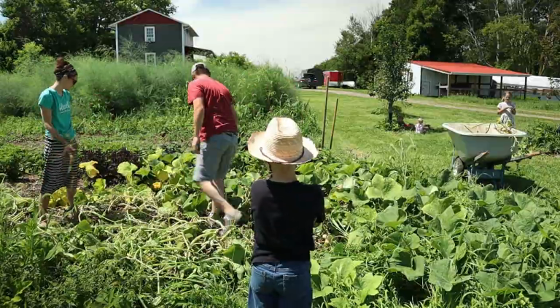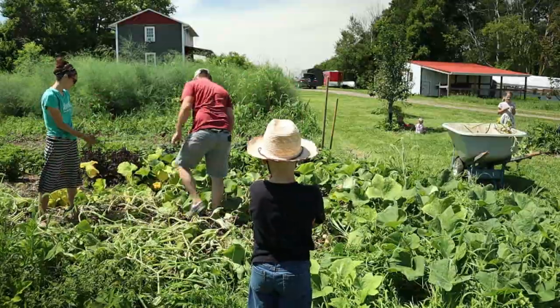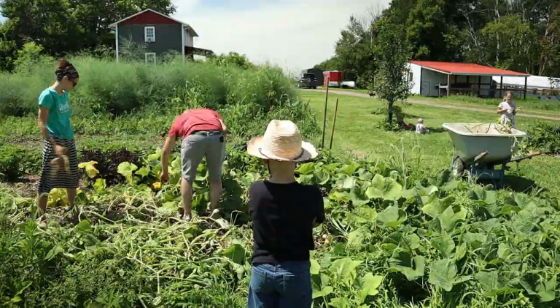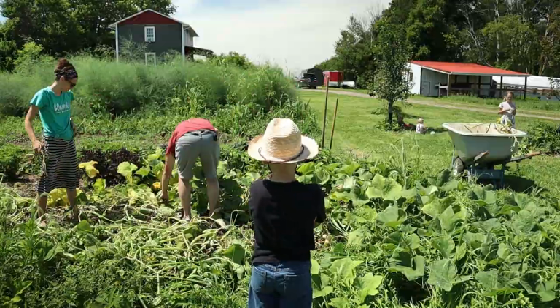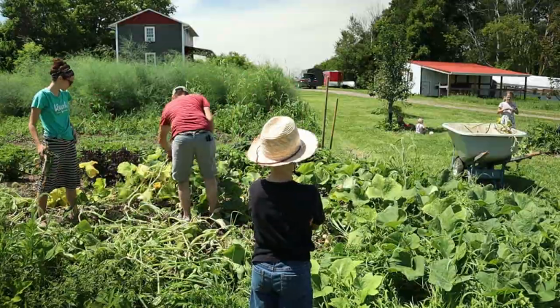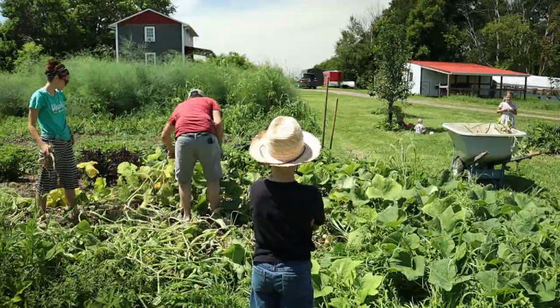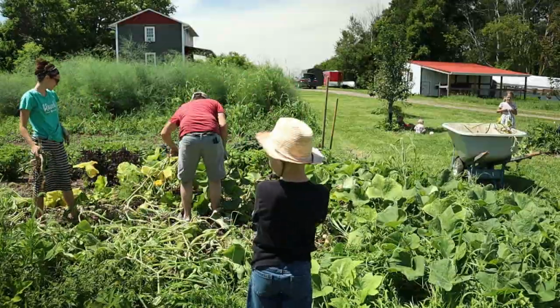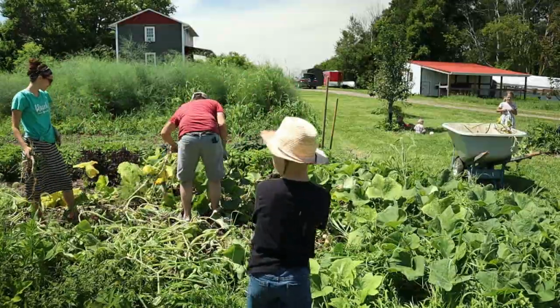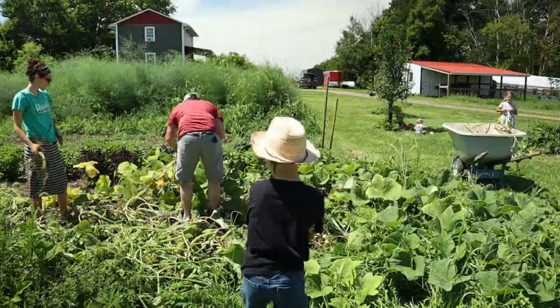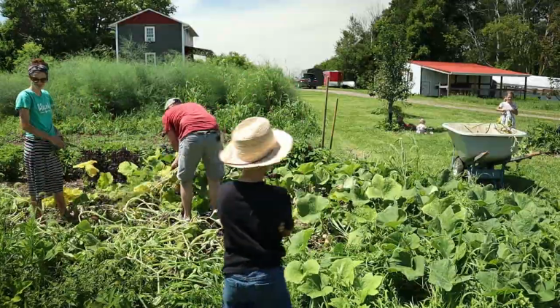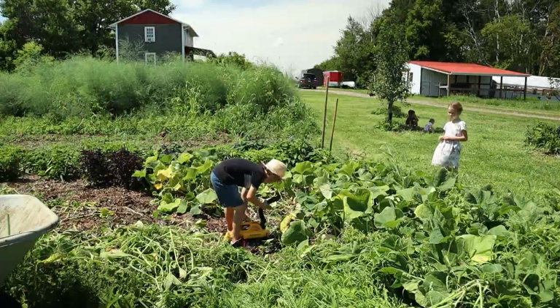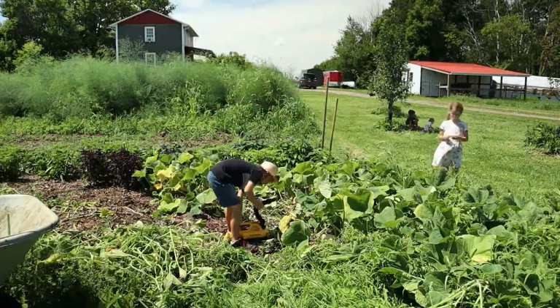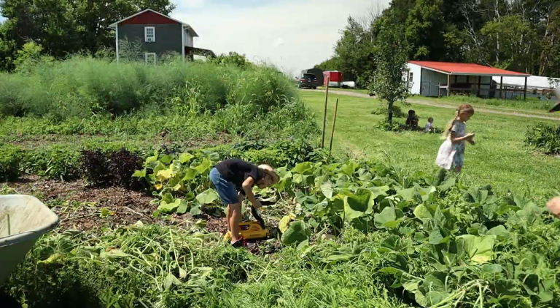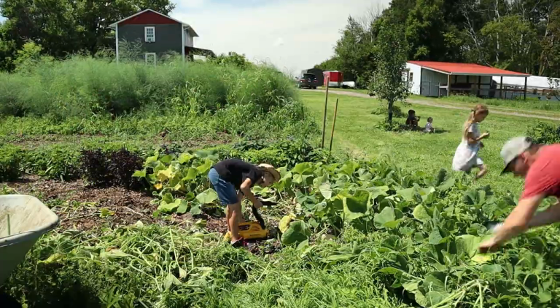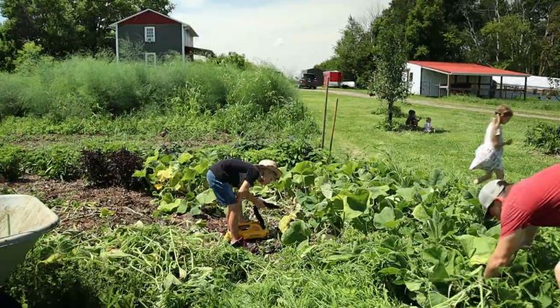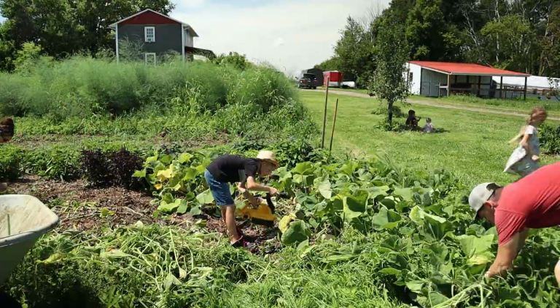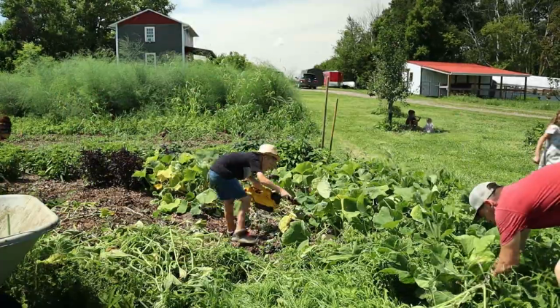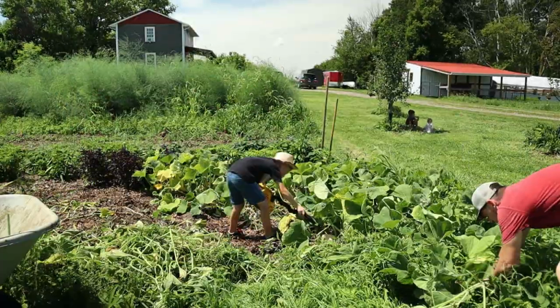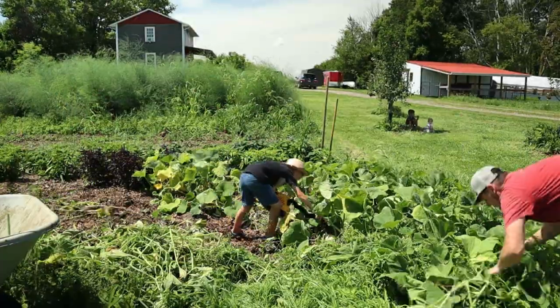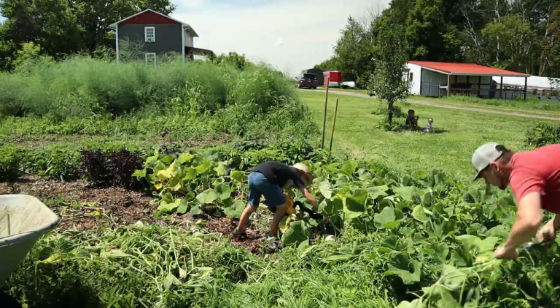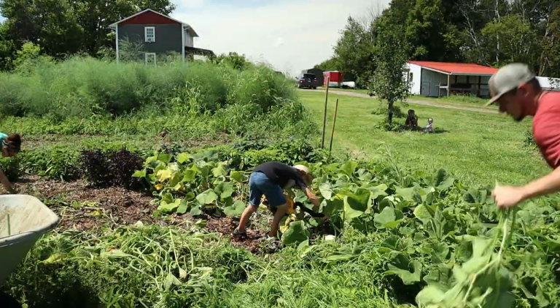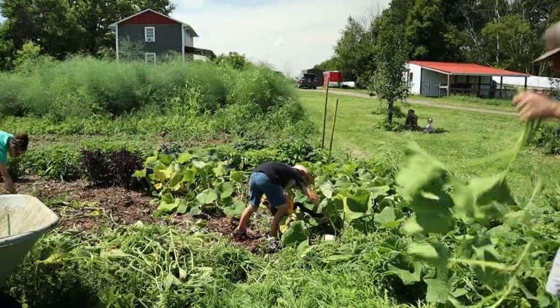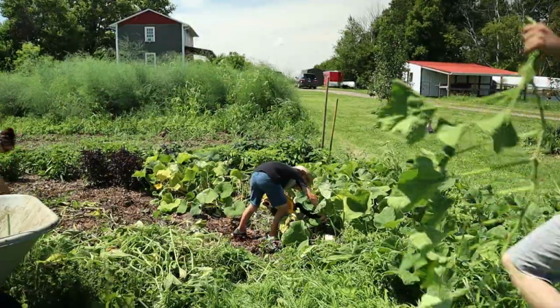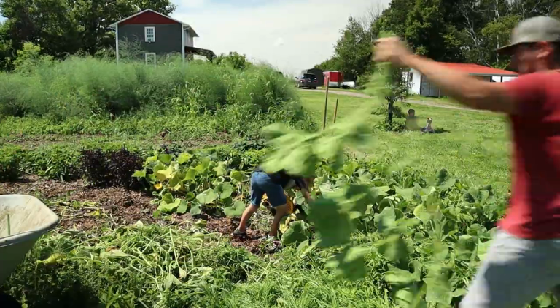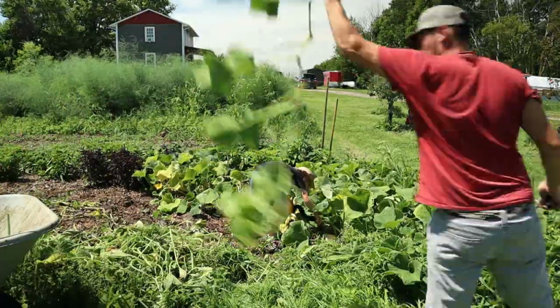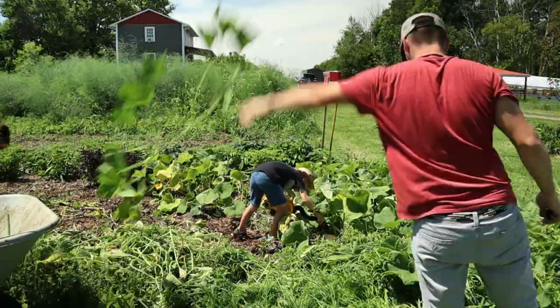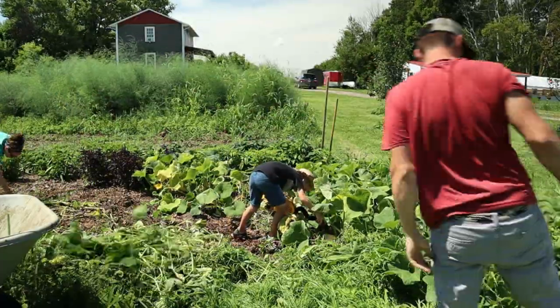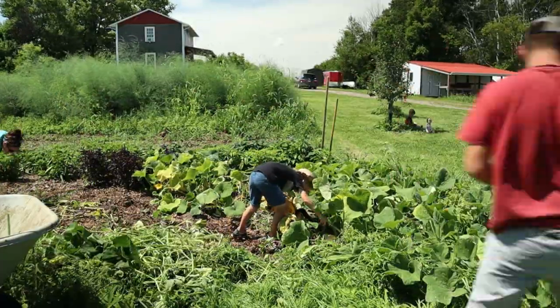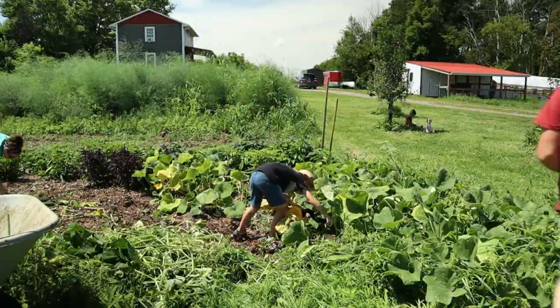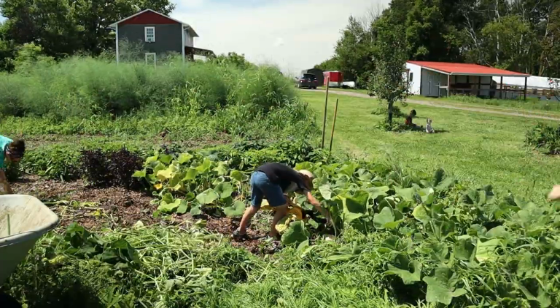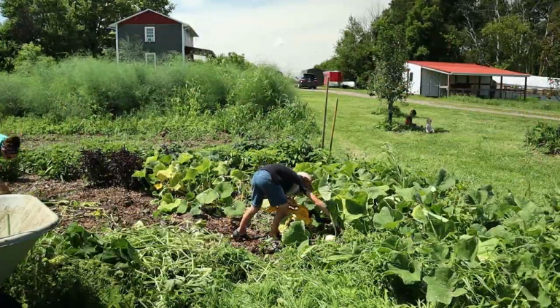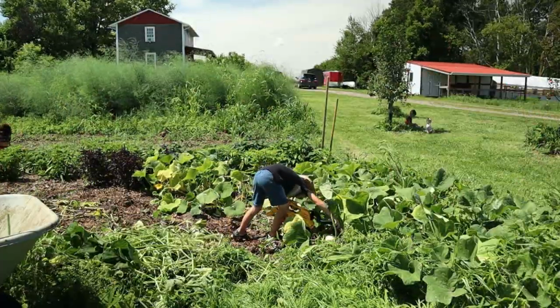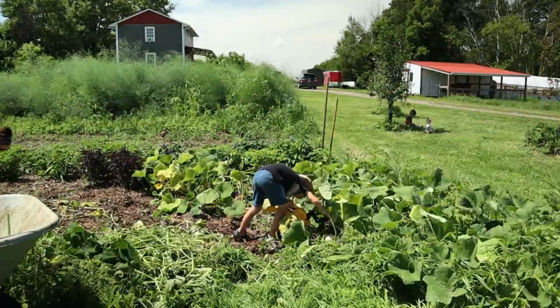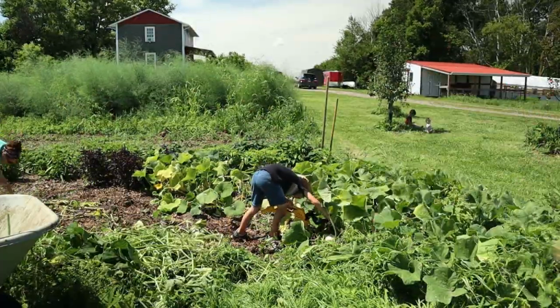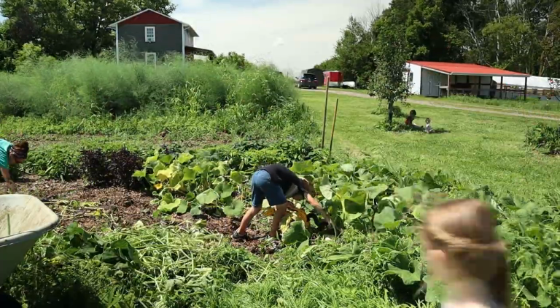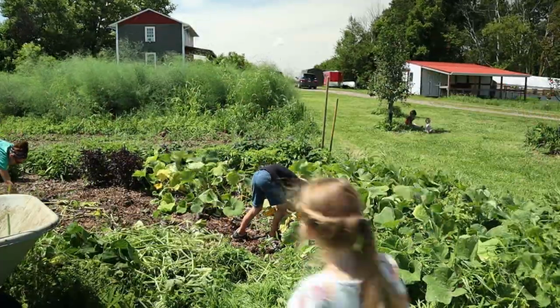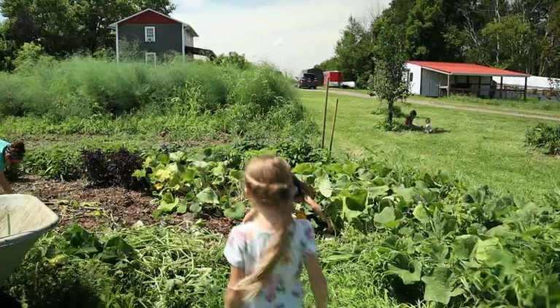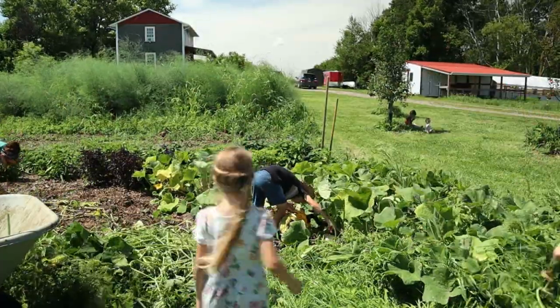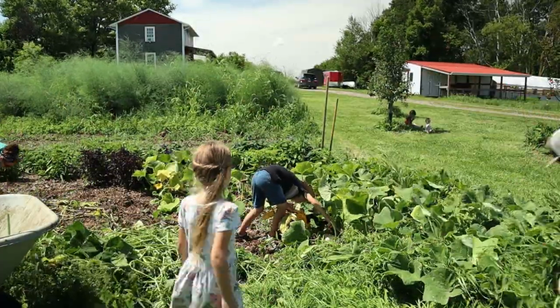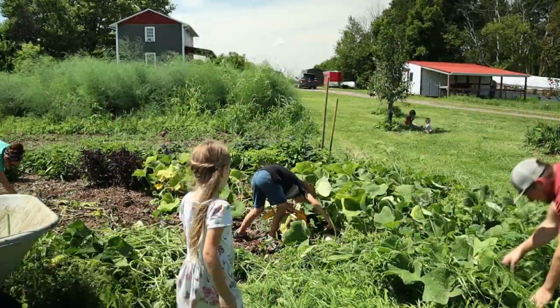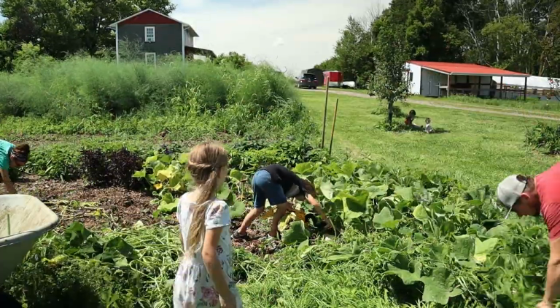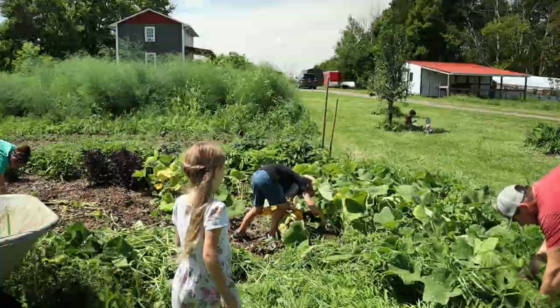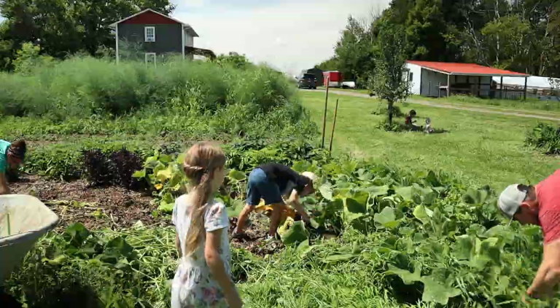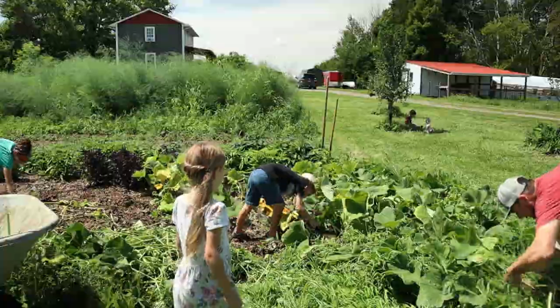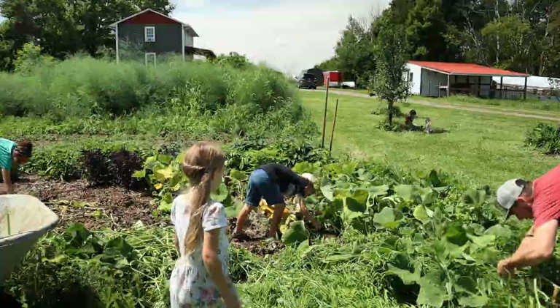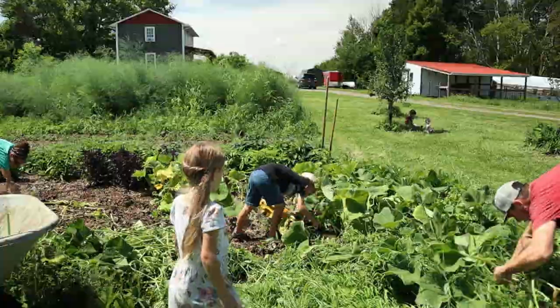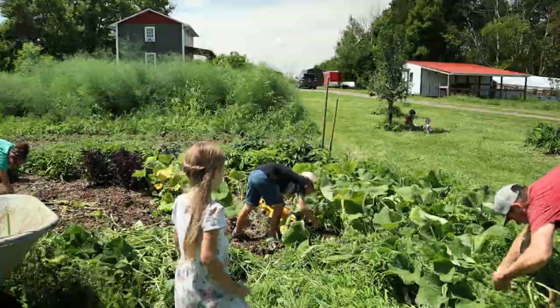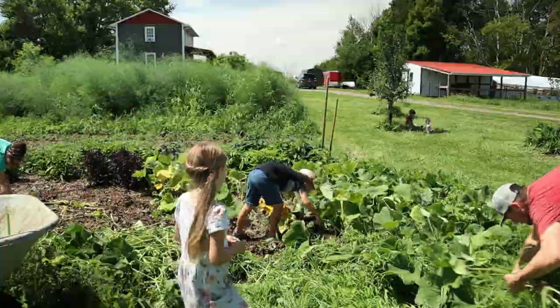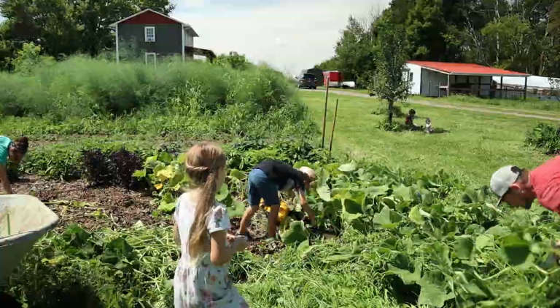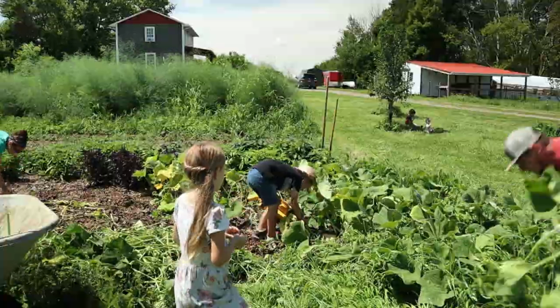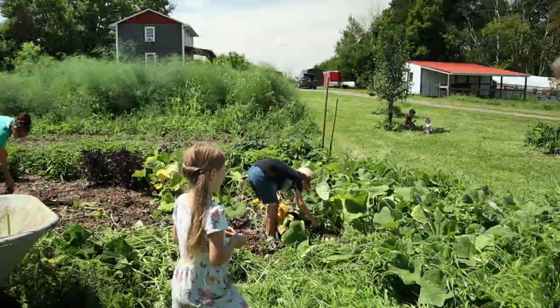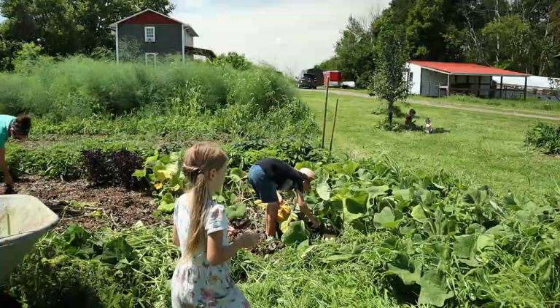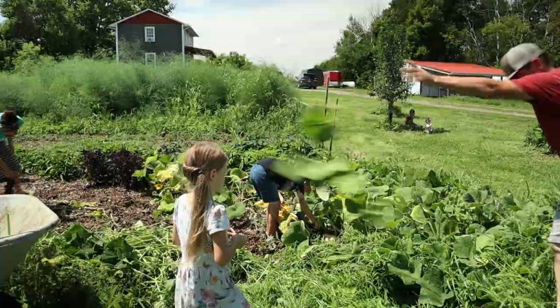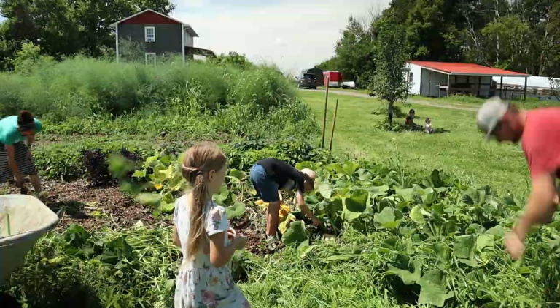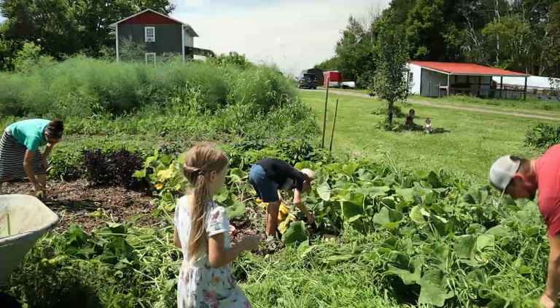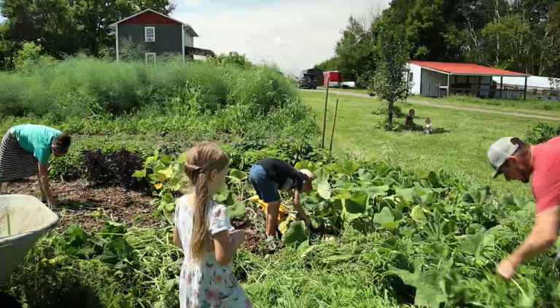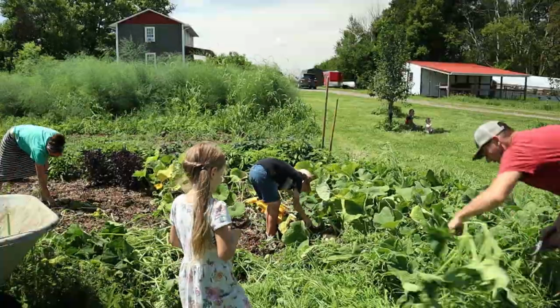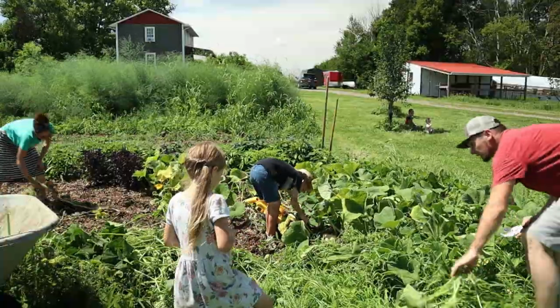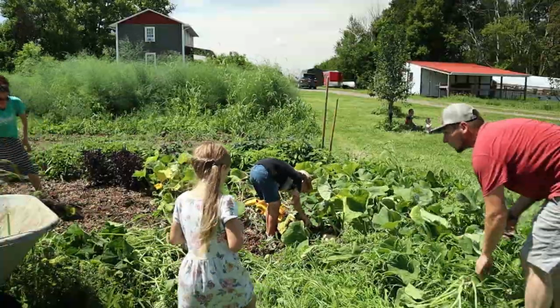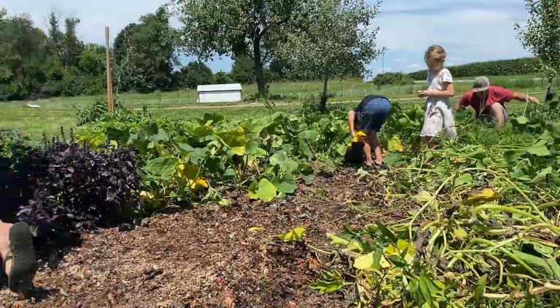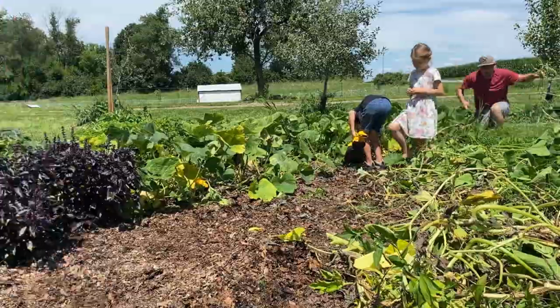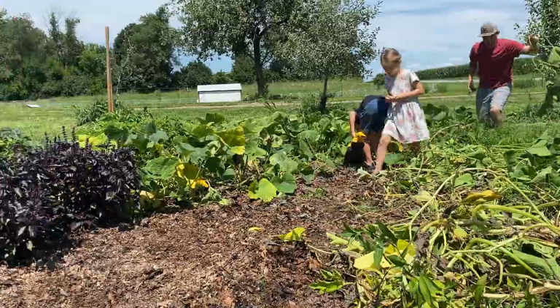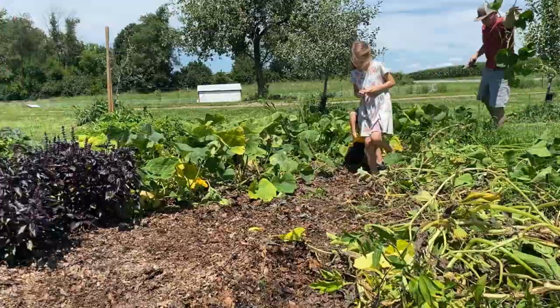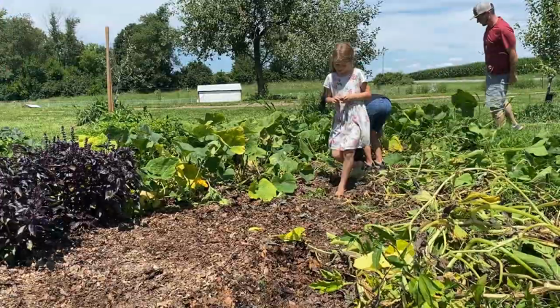We left the butternut squash plant in because it's still doing pretty good, and most of these butternuts are not ready to harvest yet.